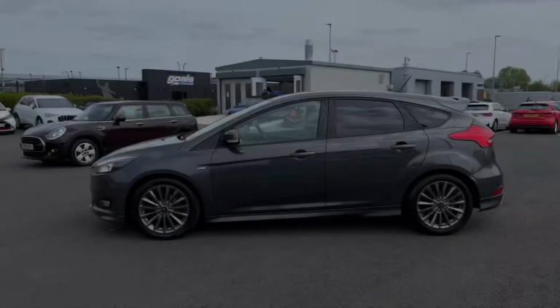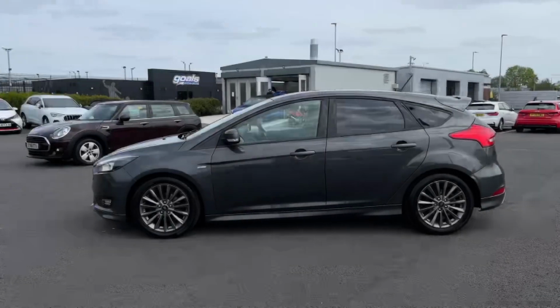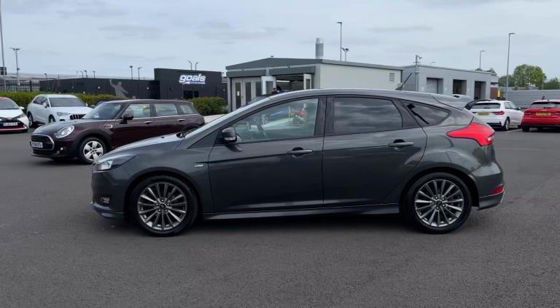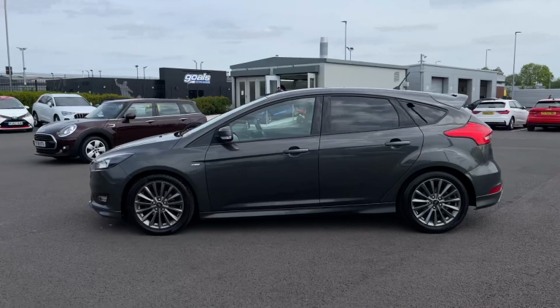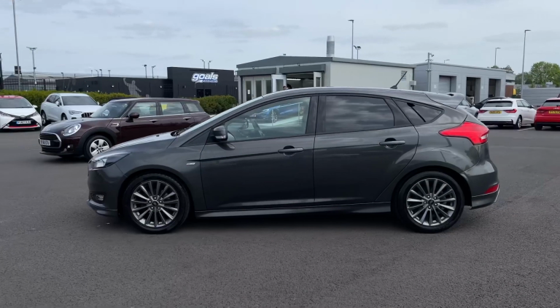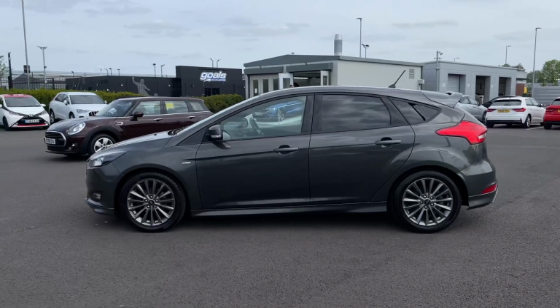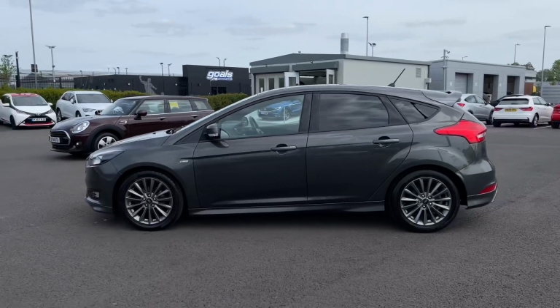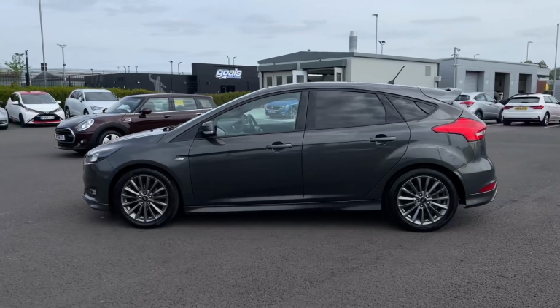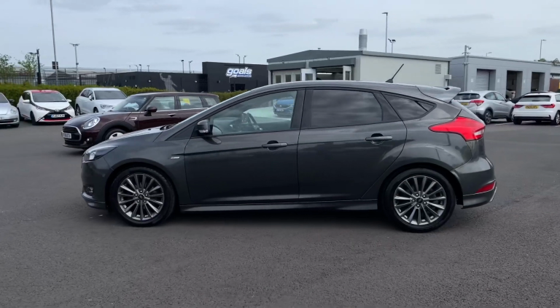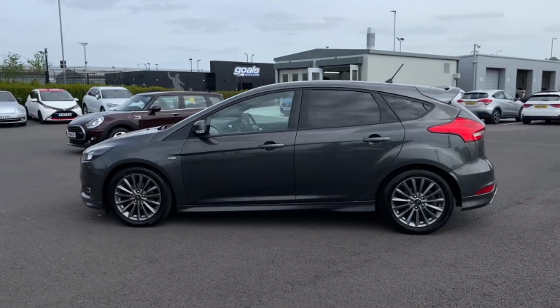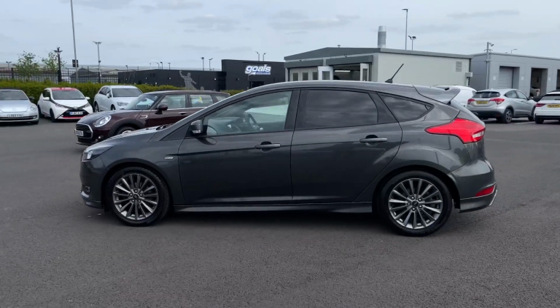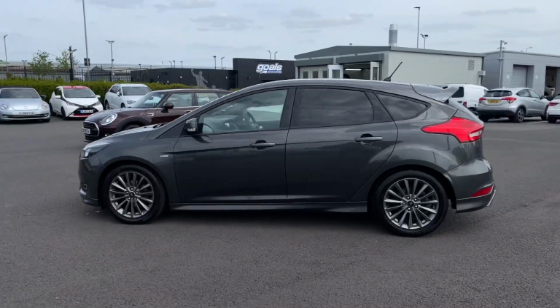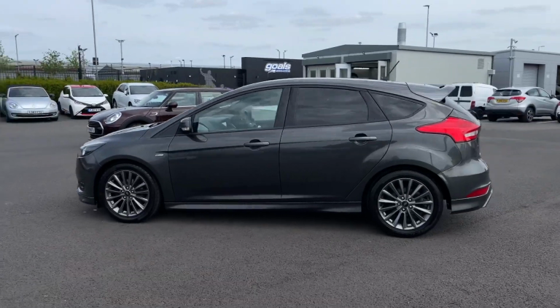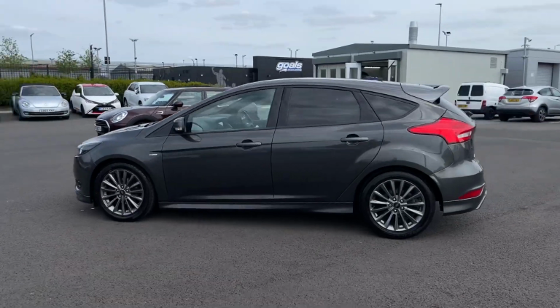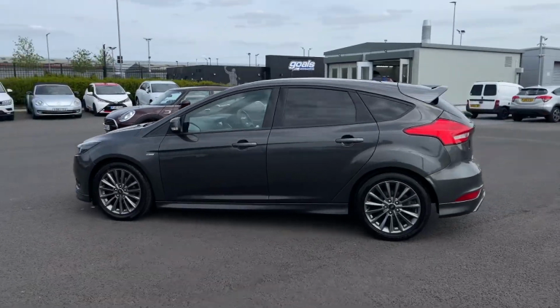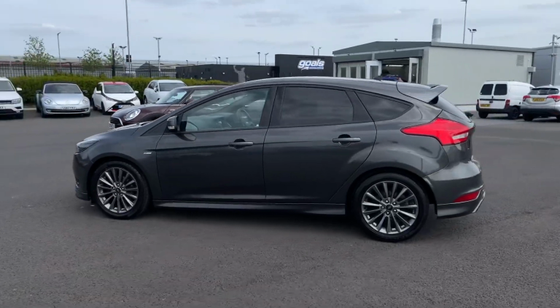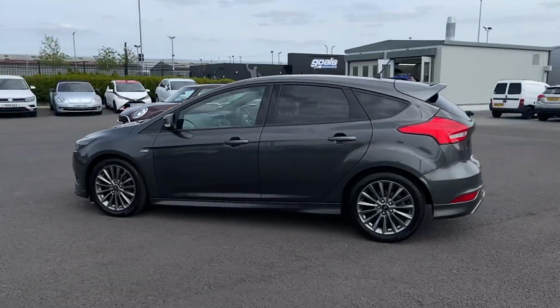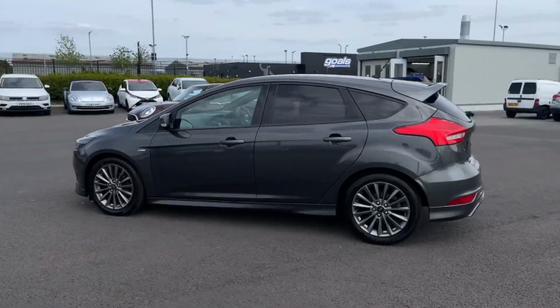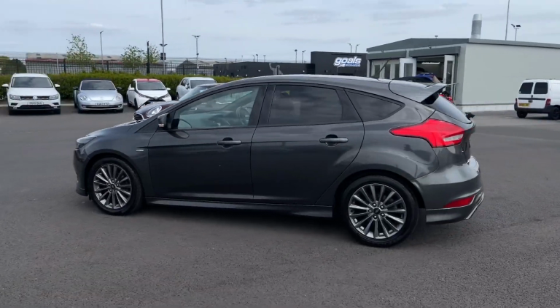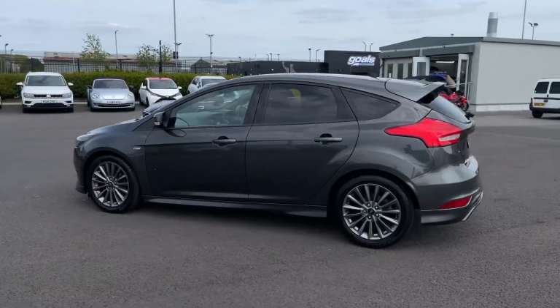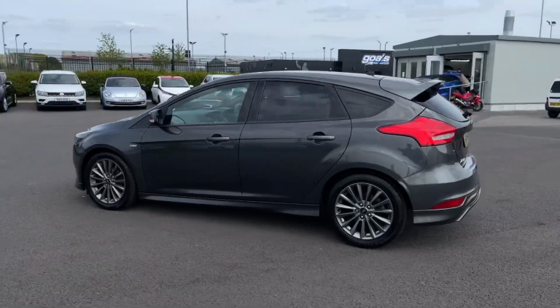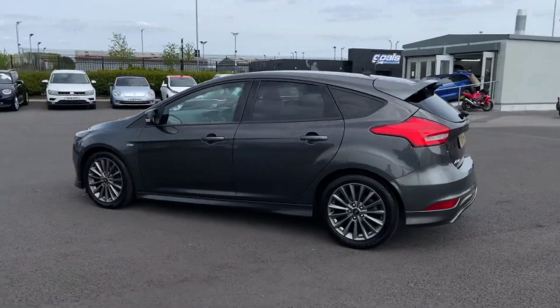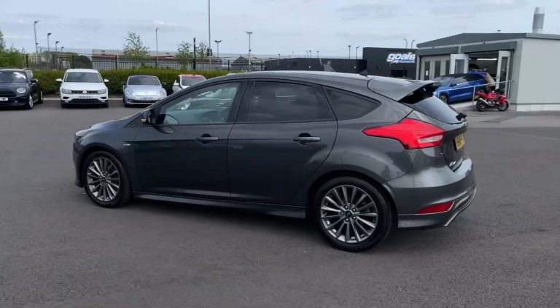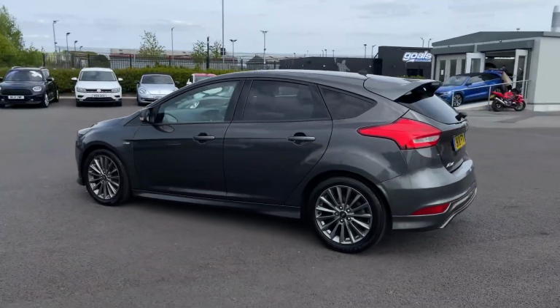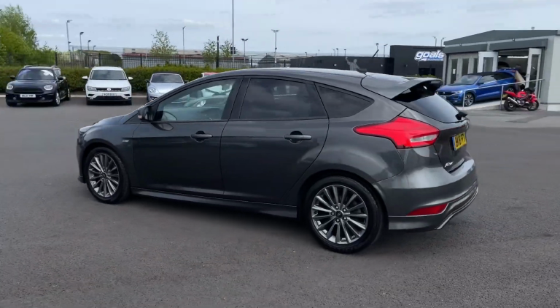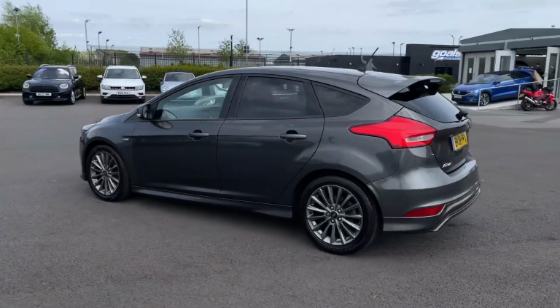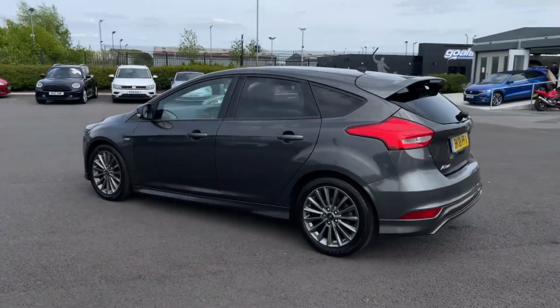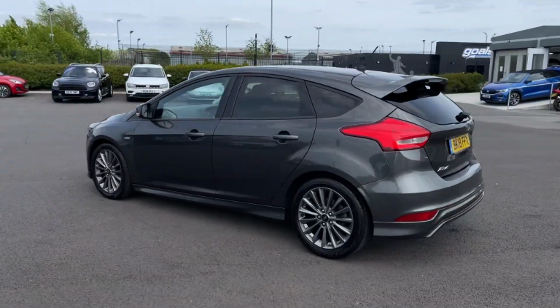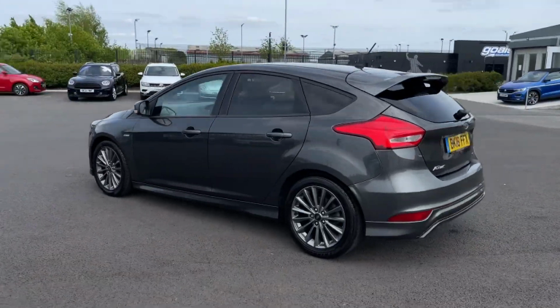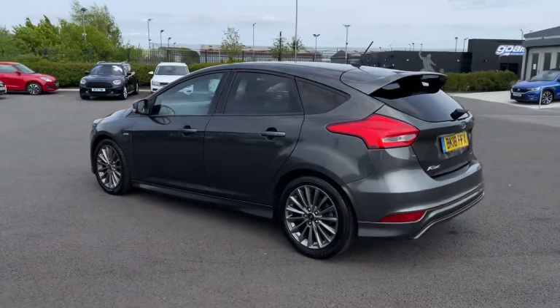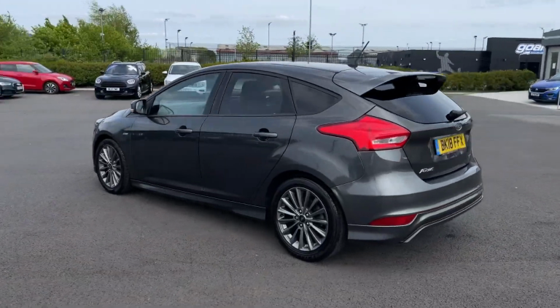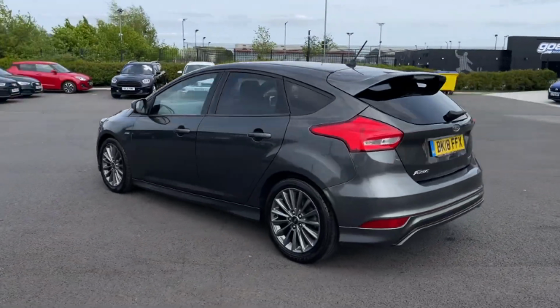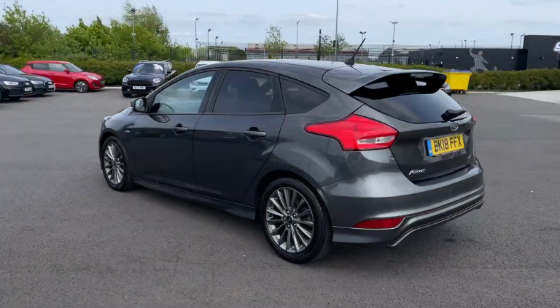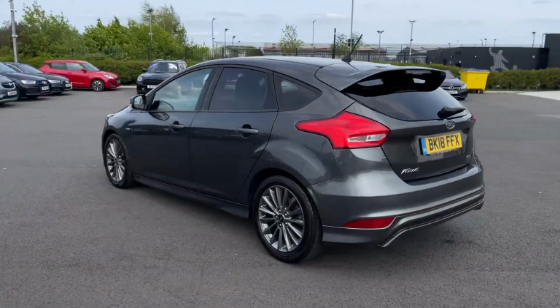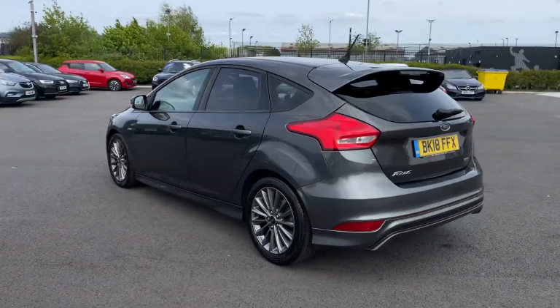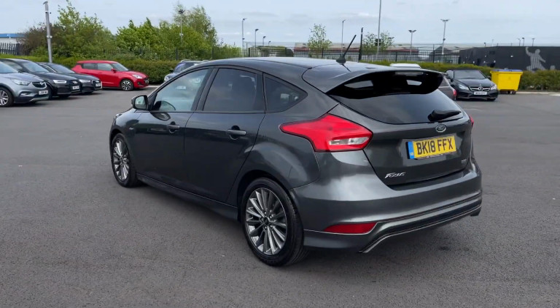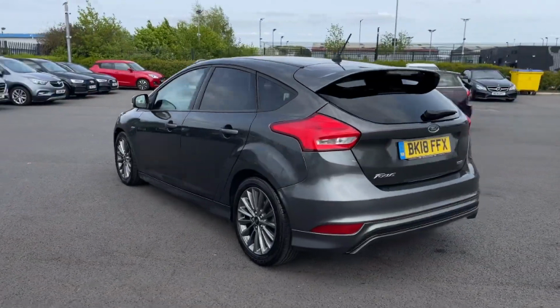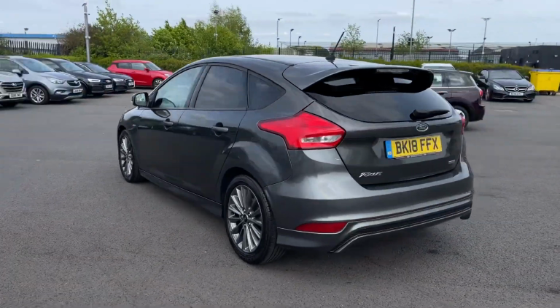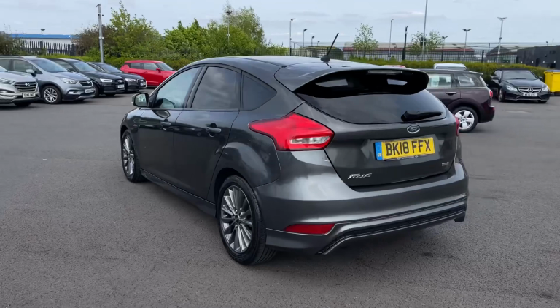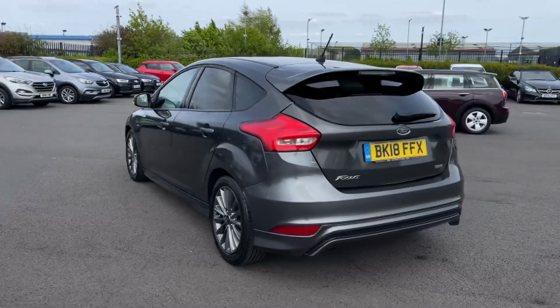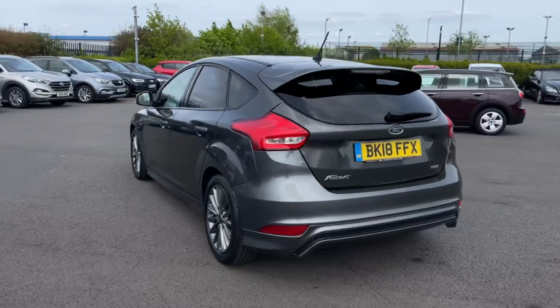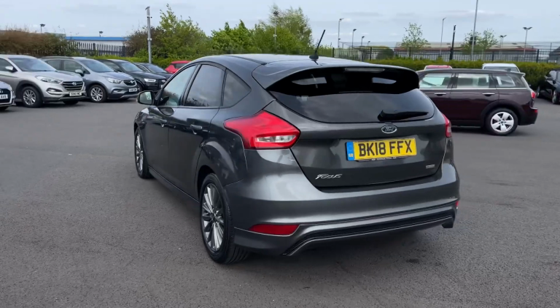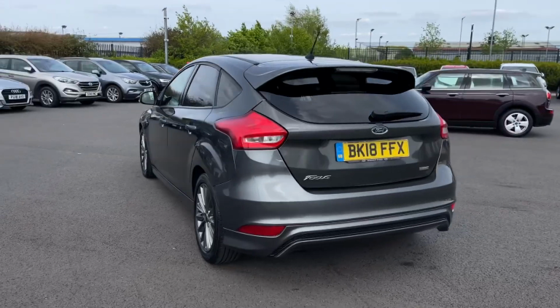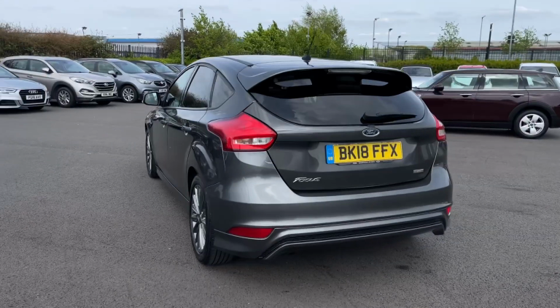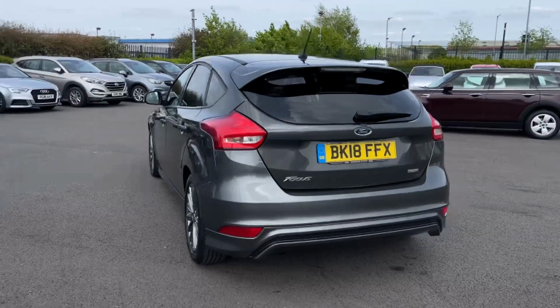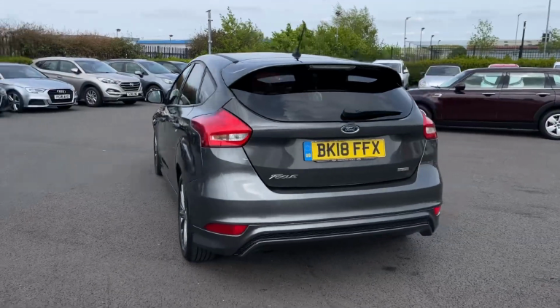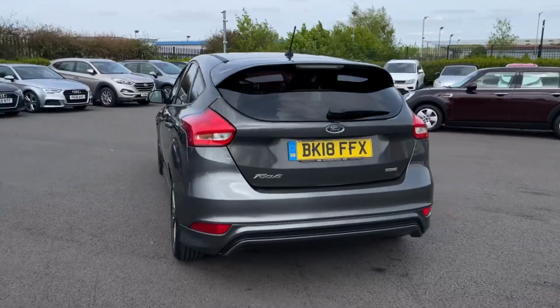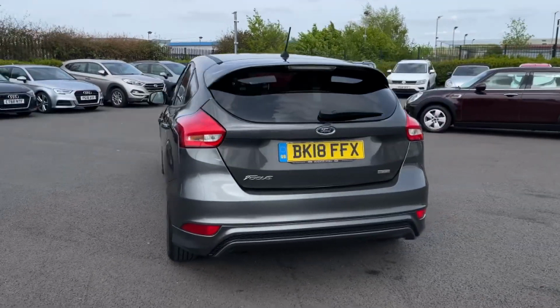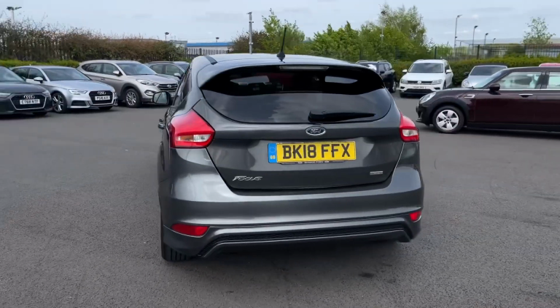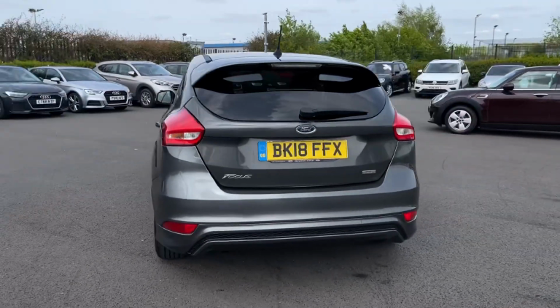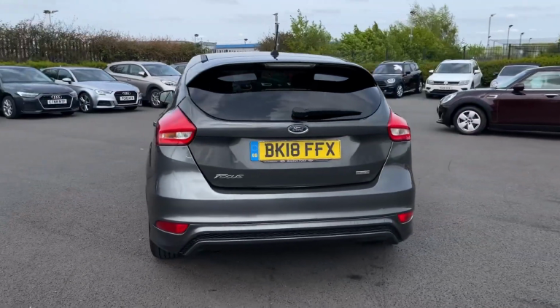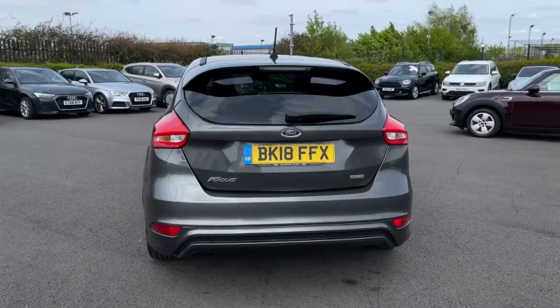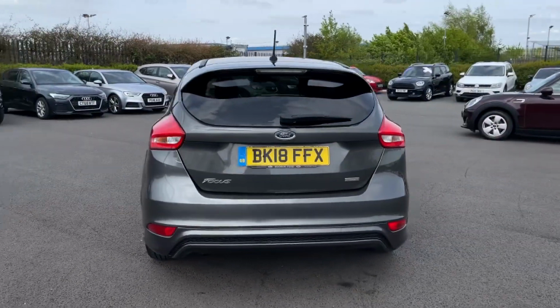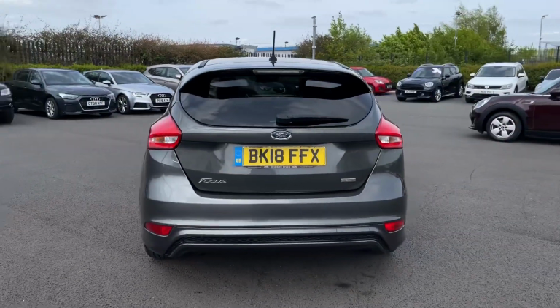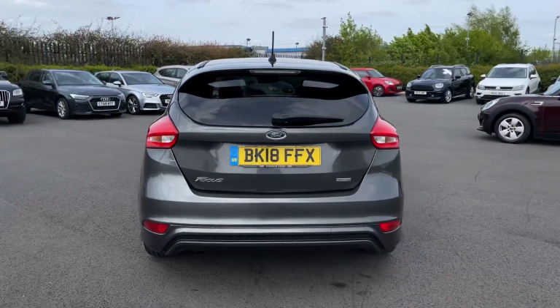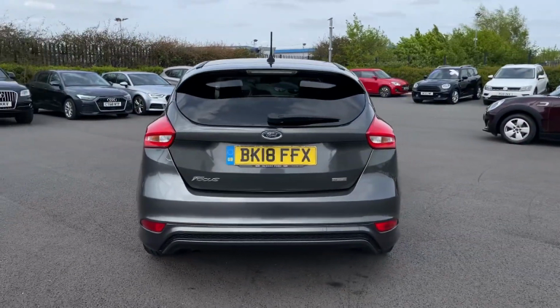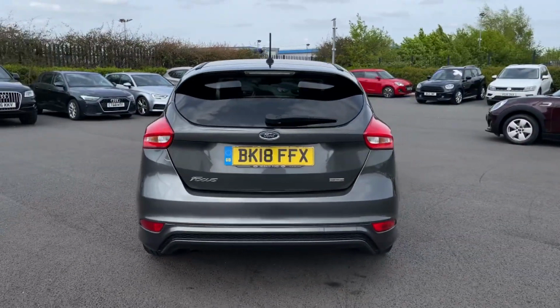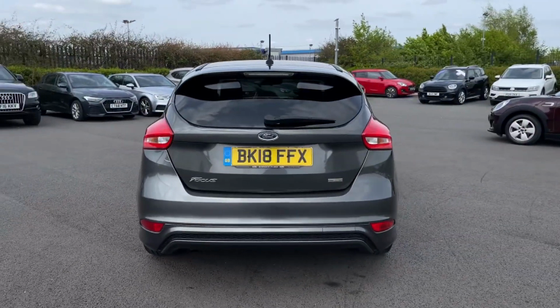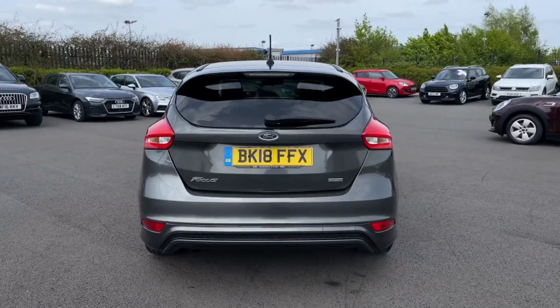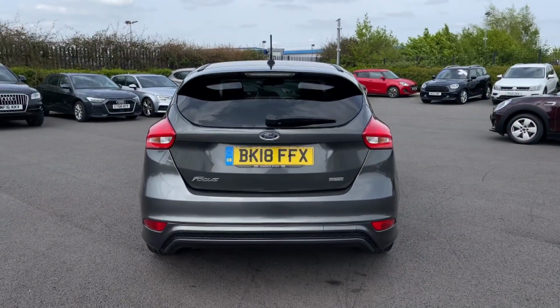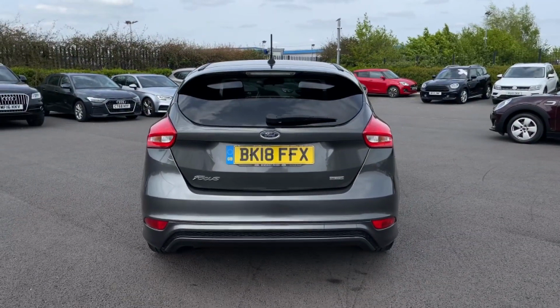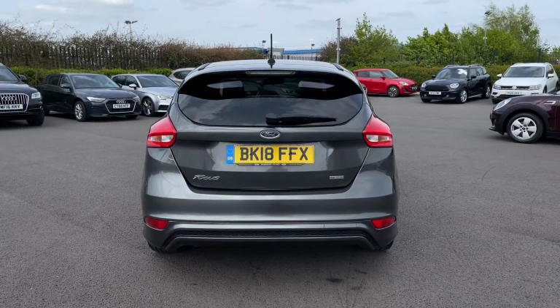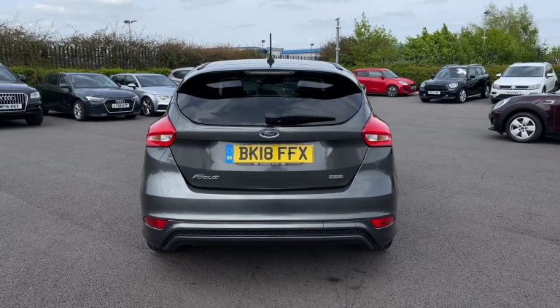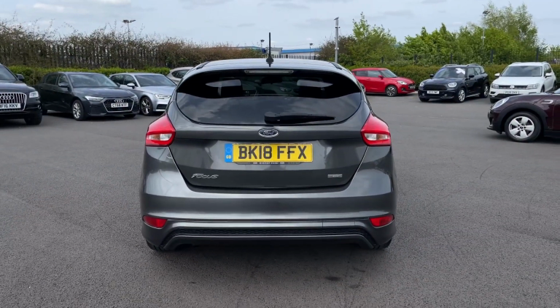It comes with a partial service history, last carried out at 50,000 miles, and is finished in the magnetic grey paintwork, worth £525 from new.